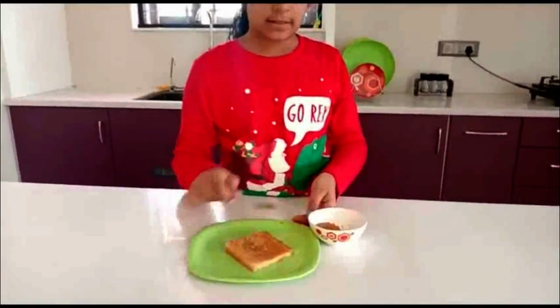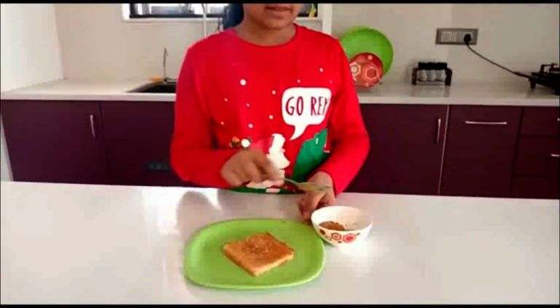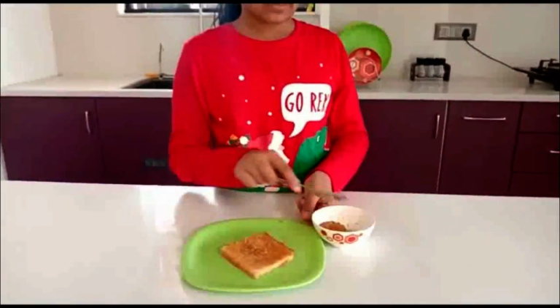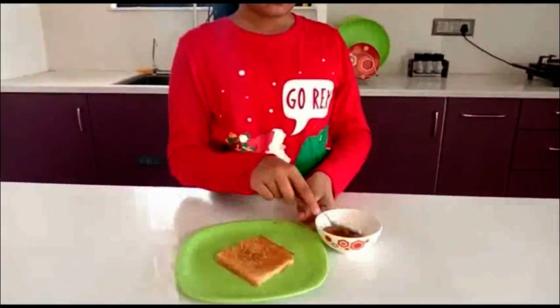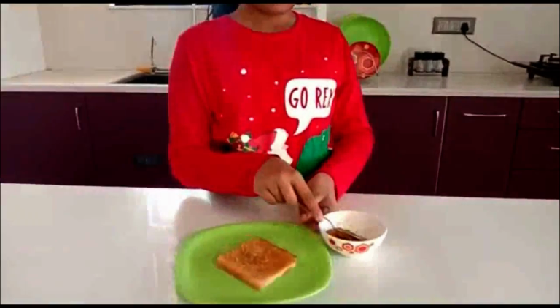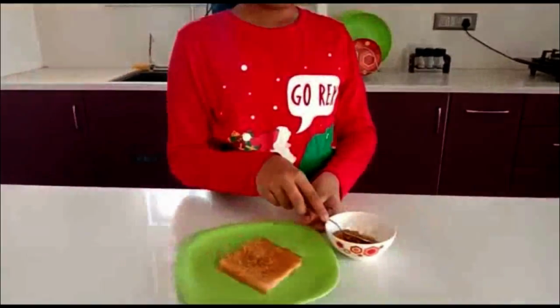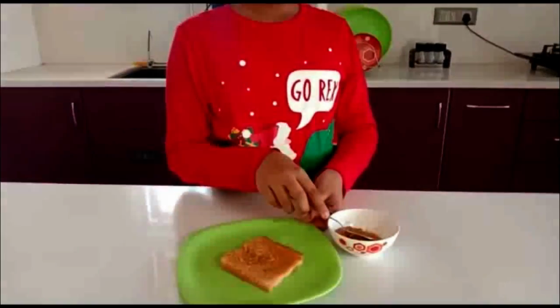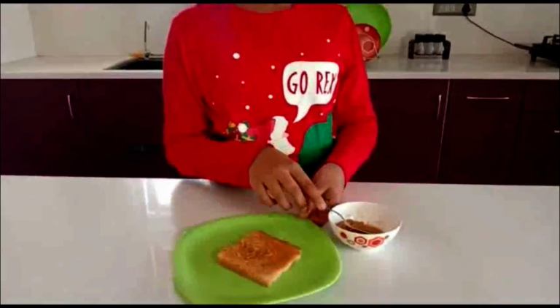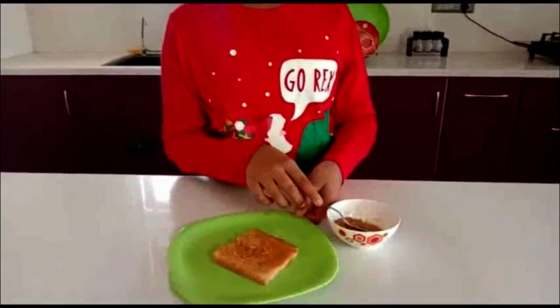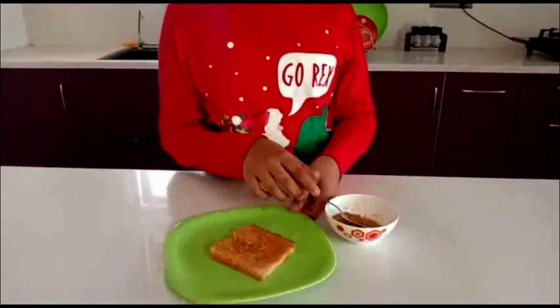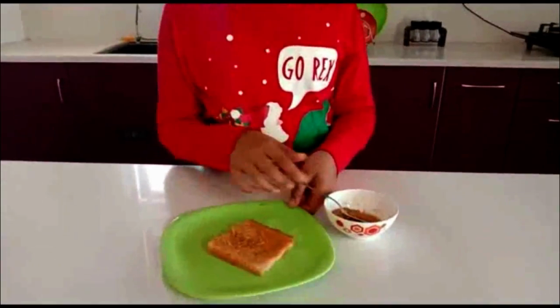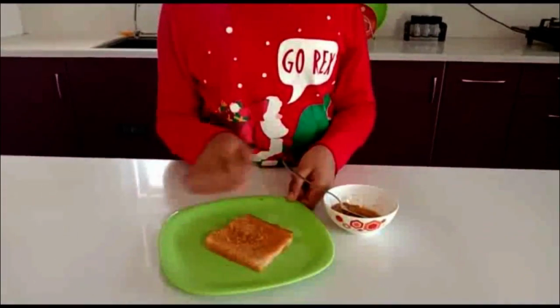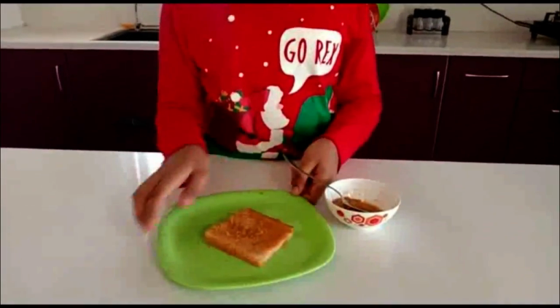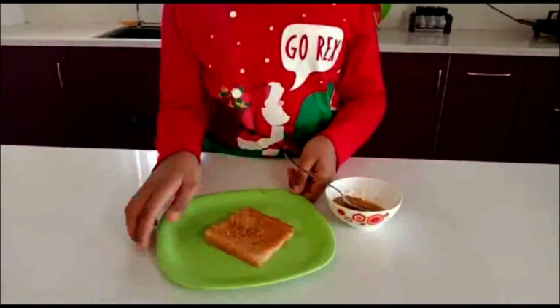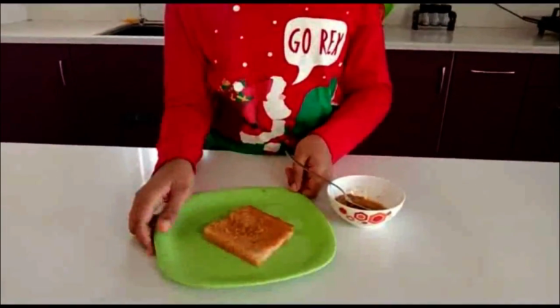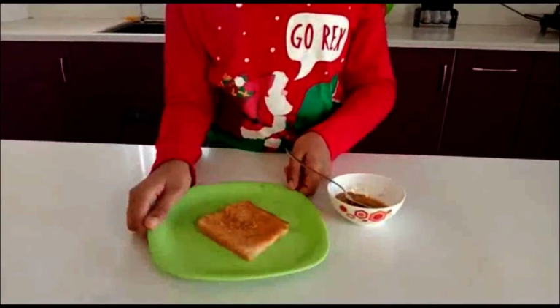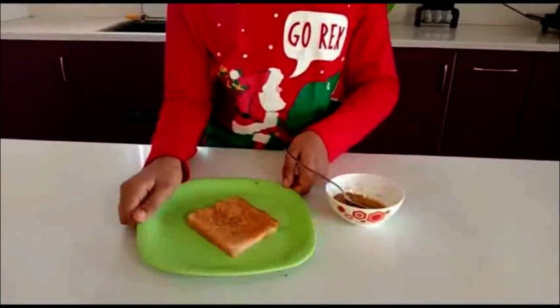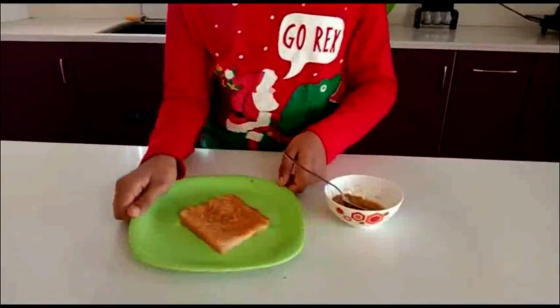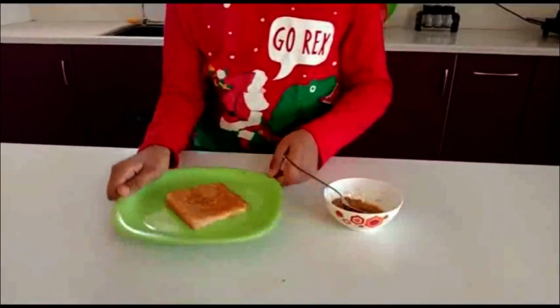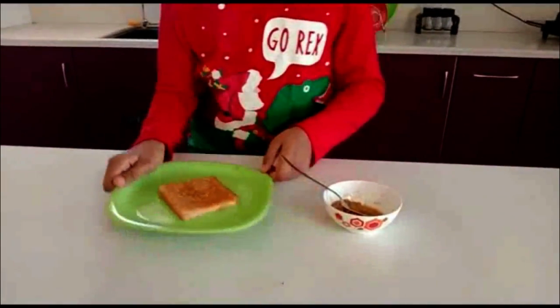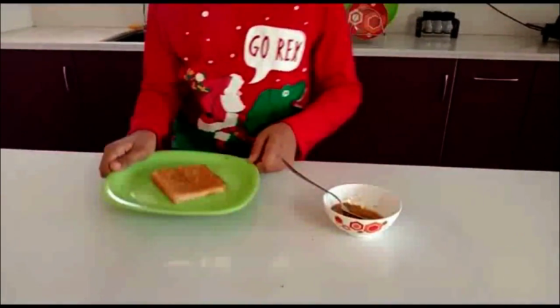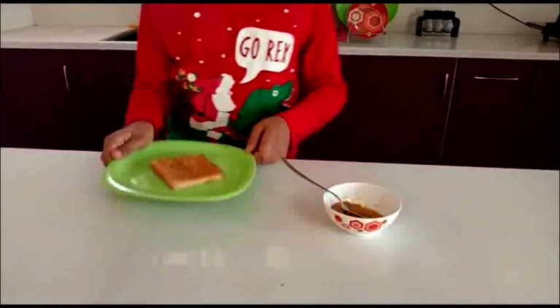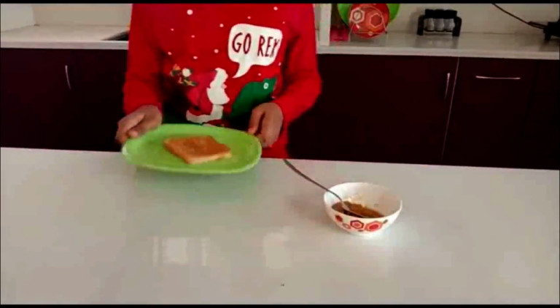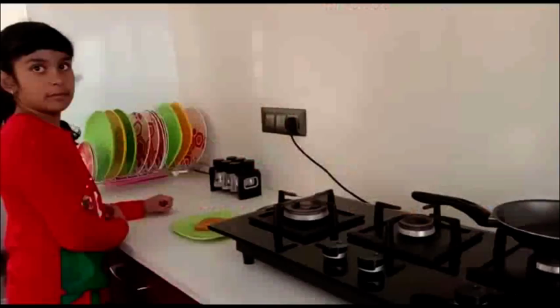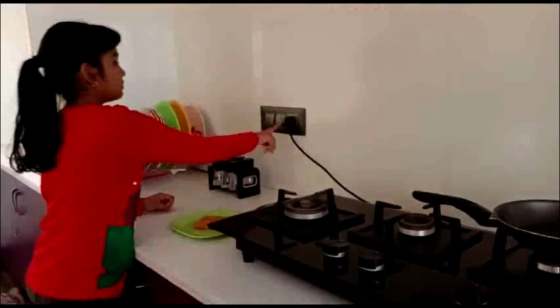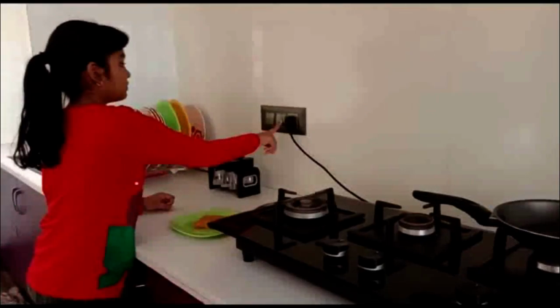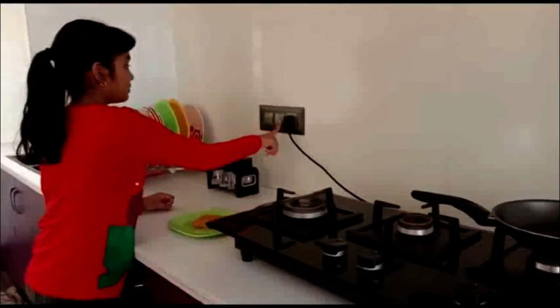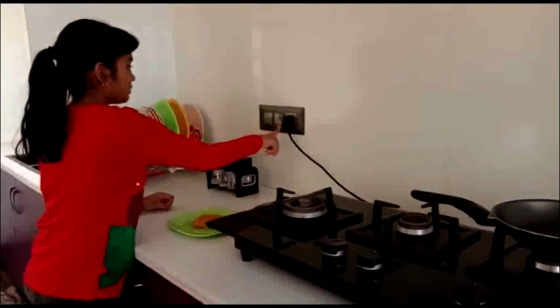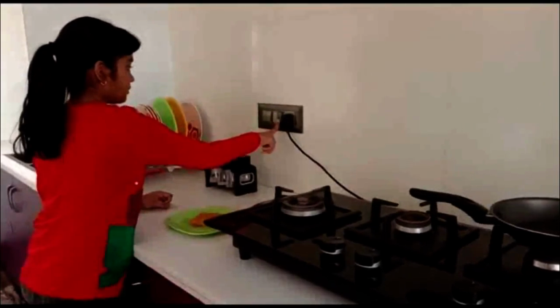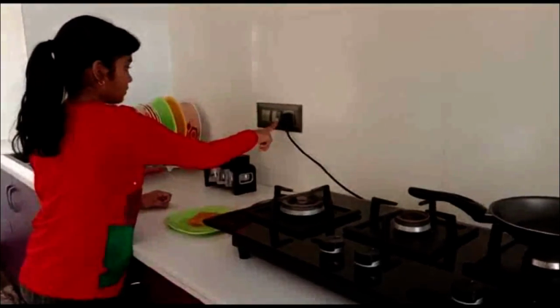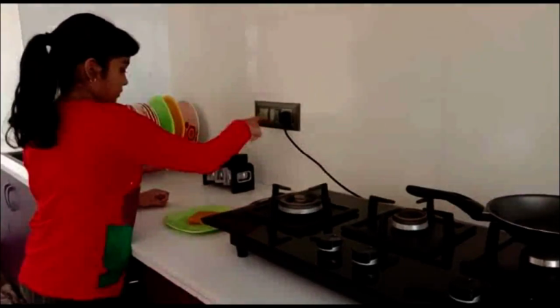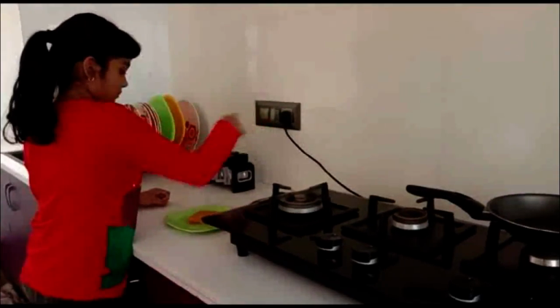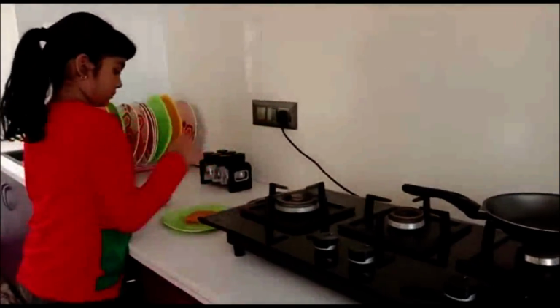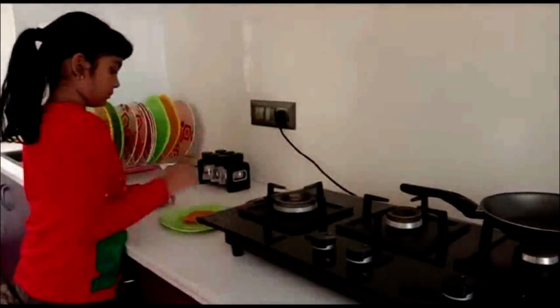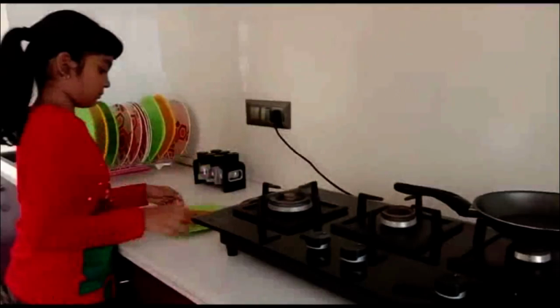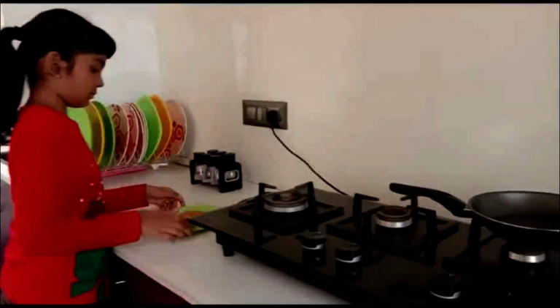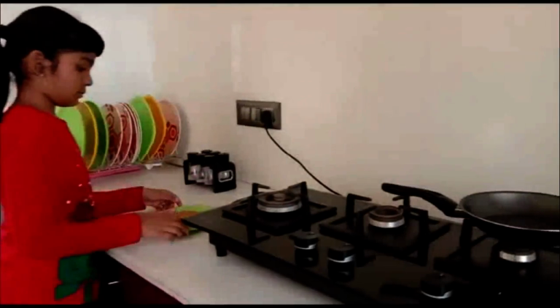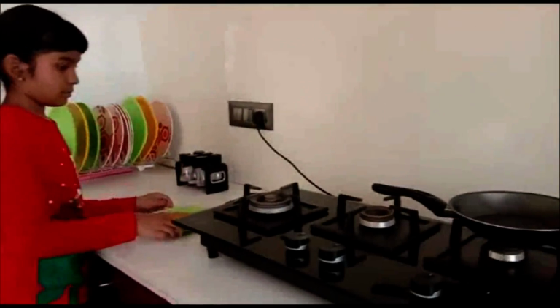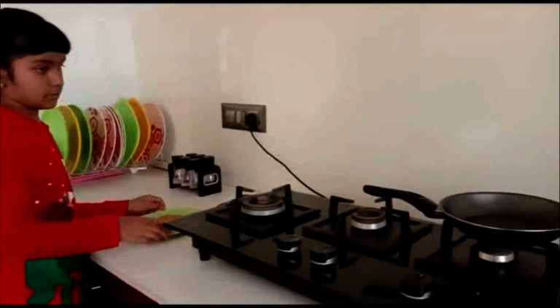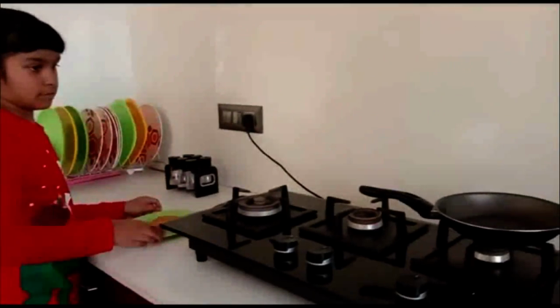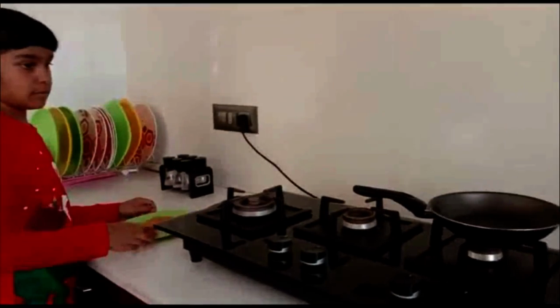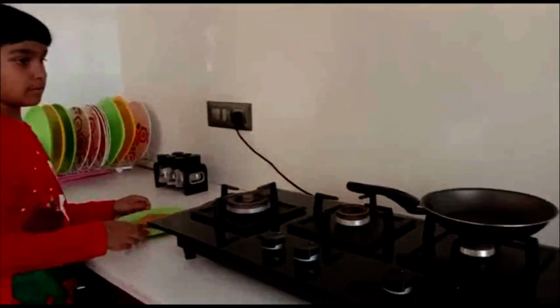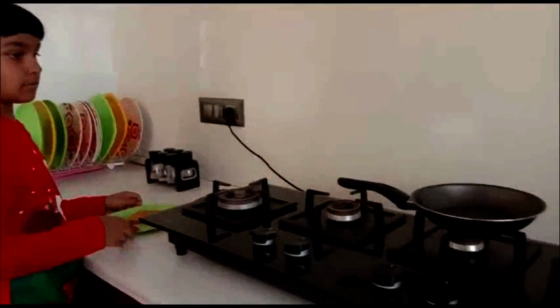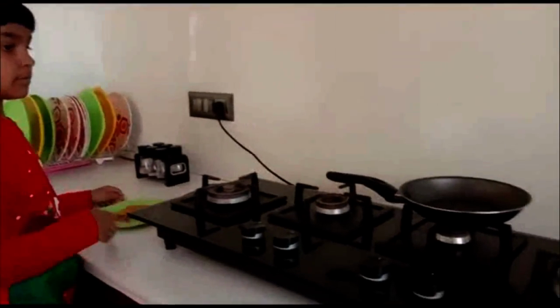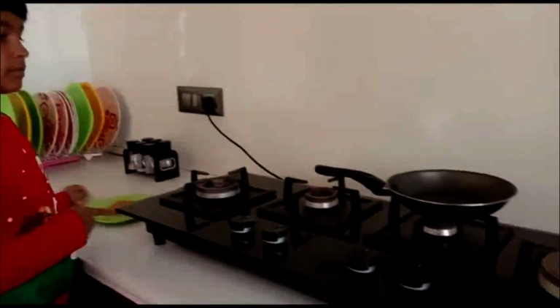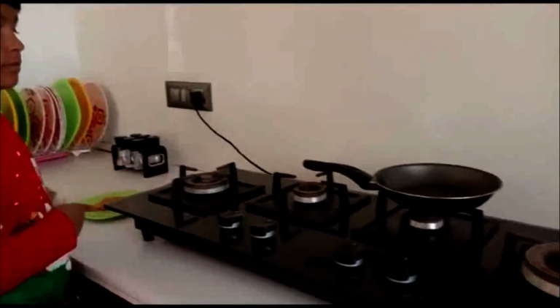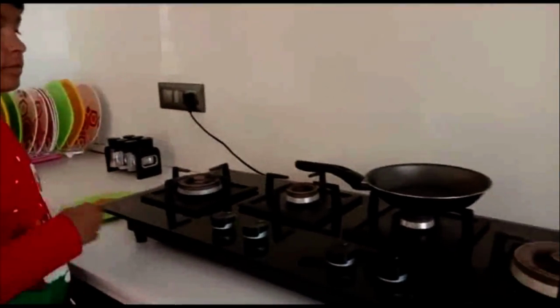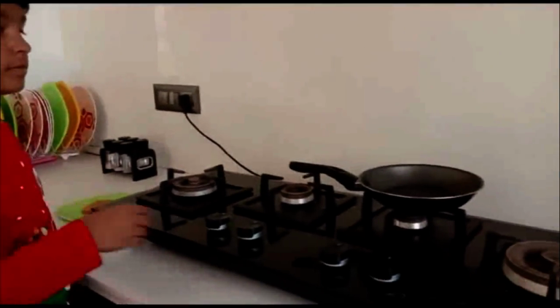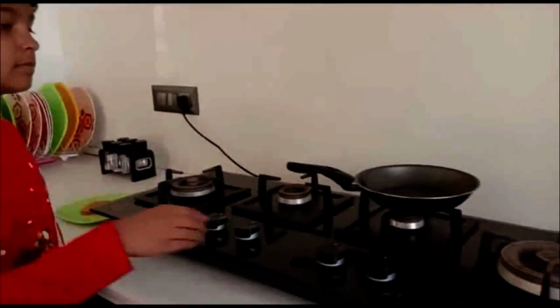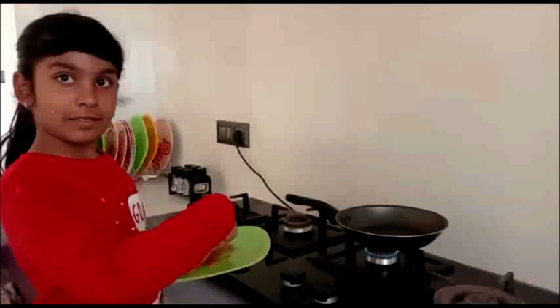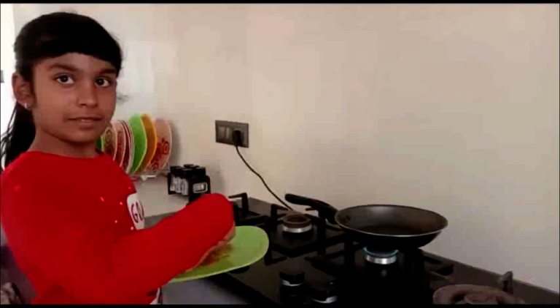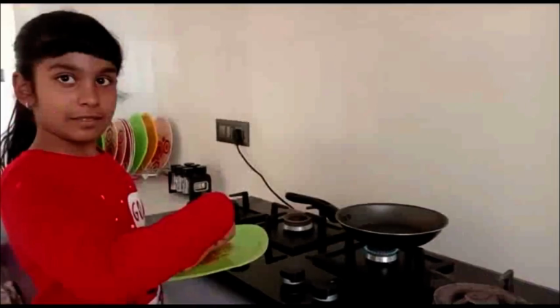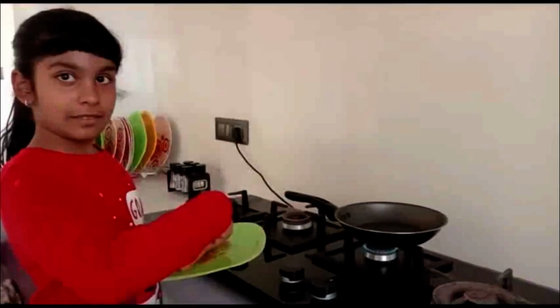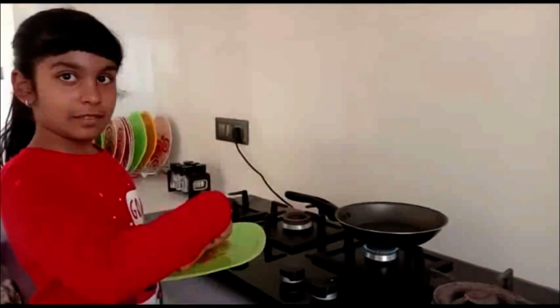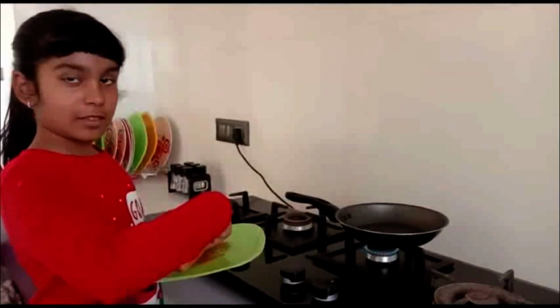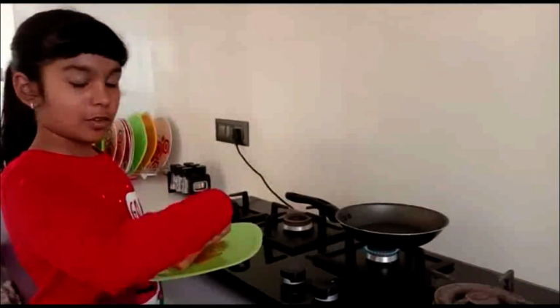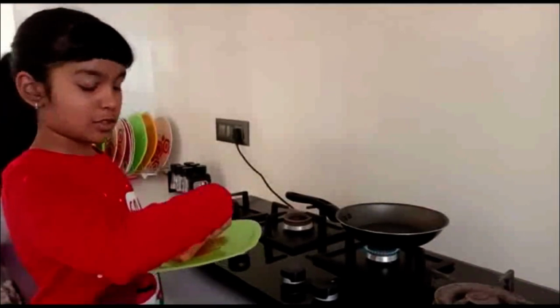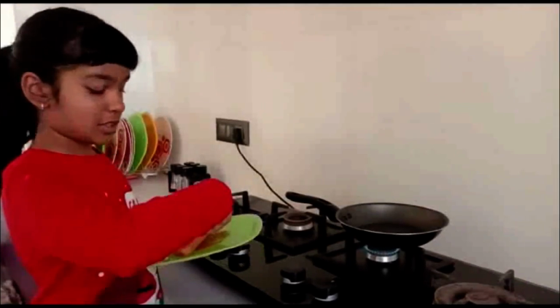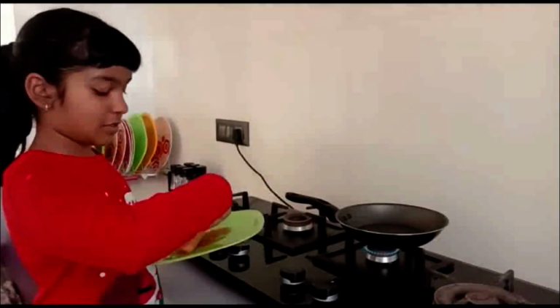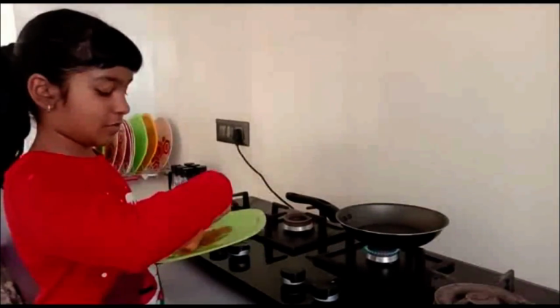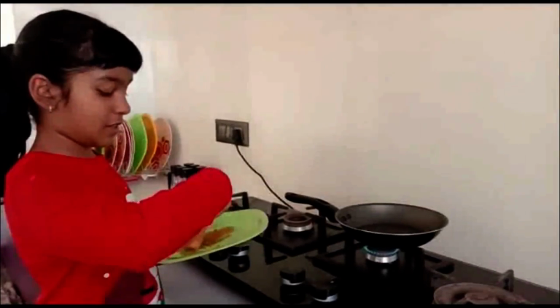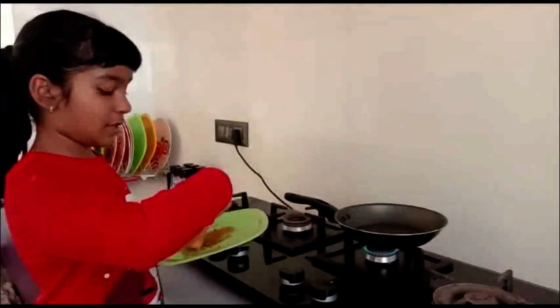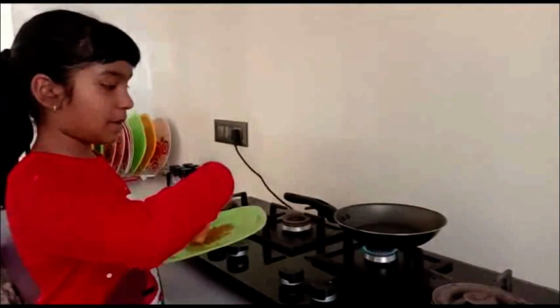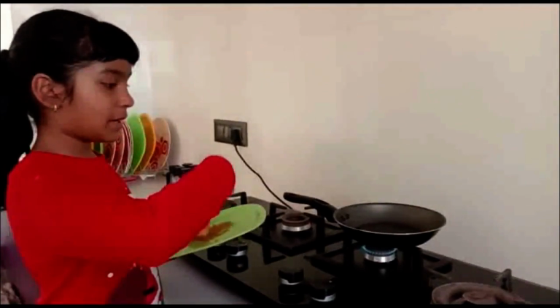Now let's toast. Toast it with the butter.